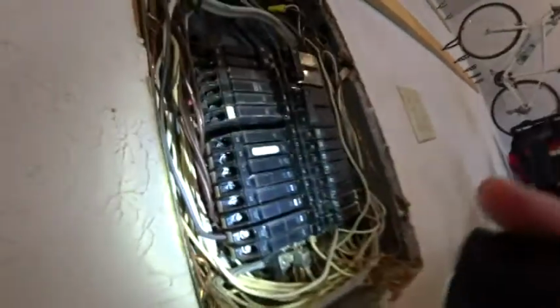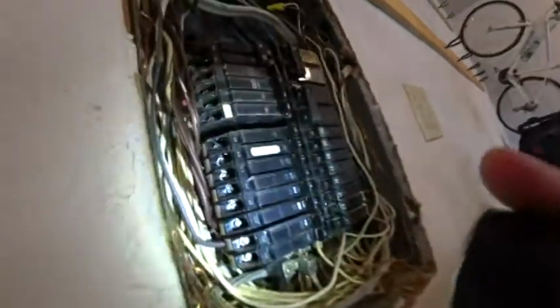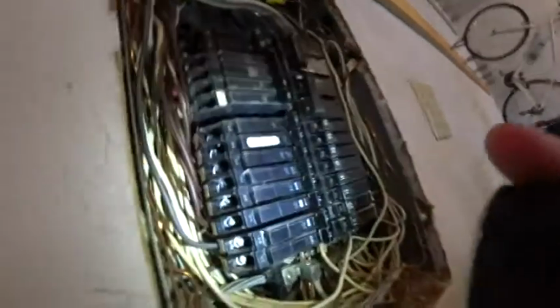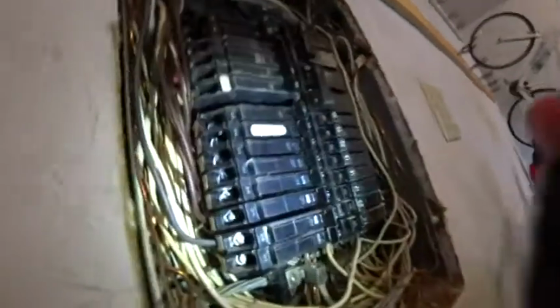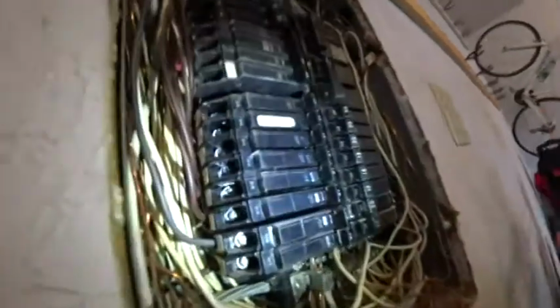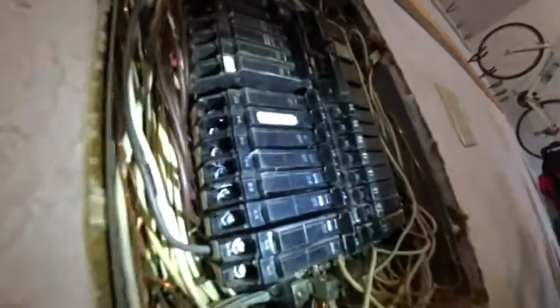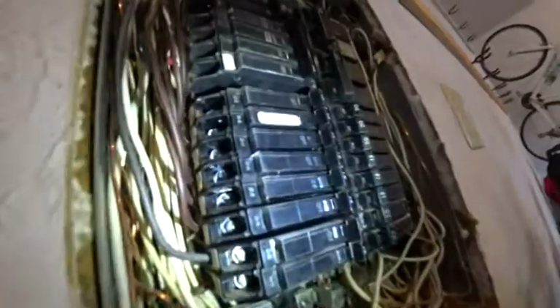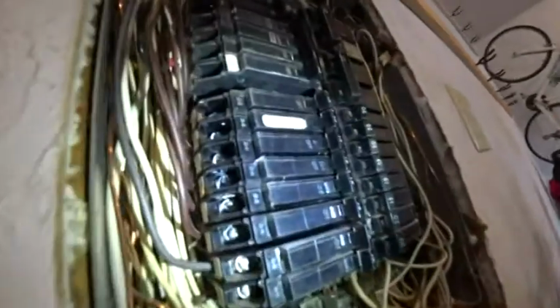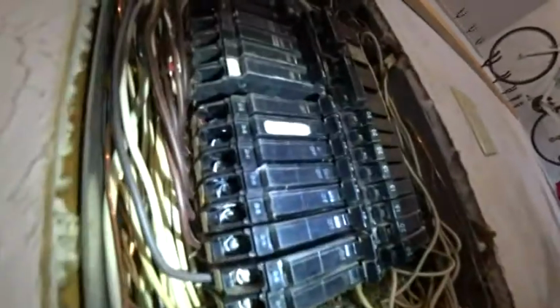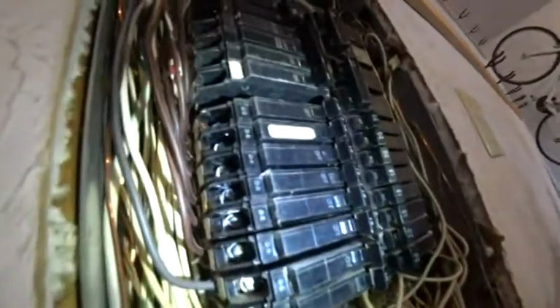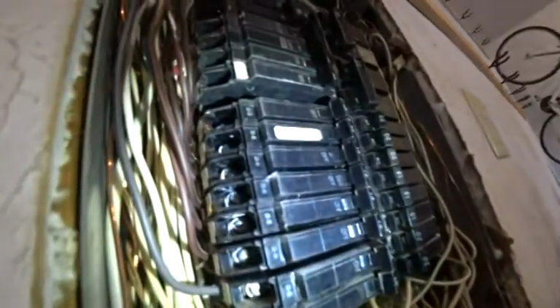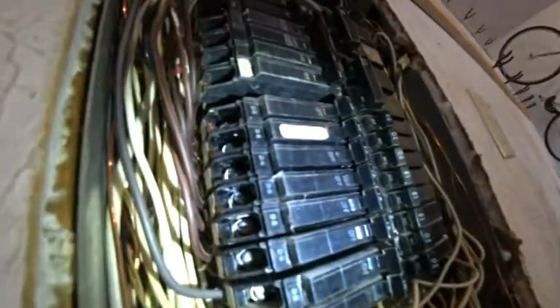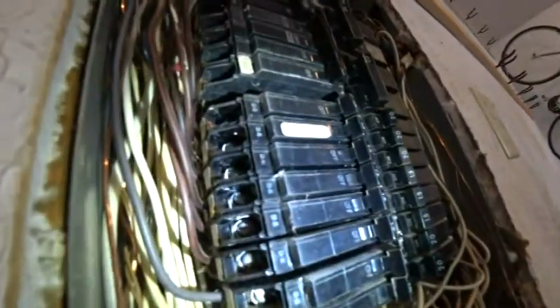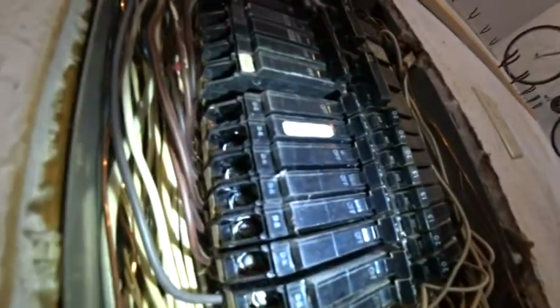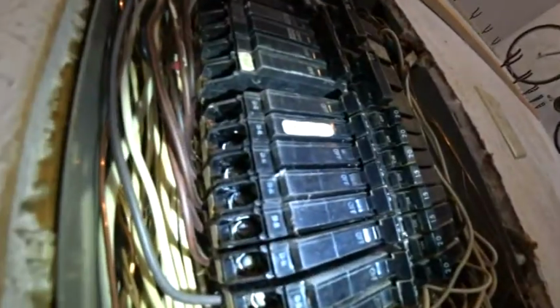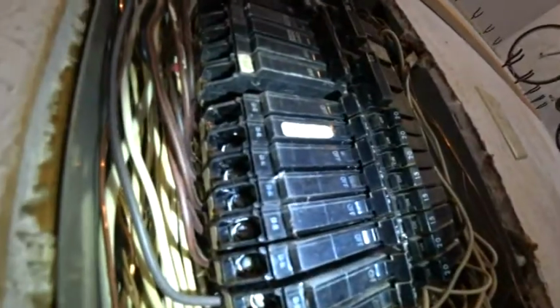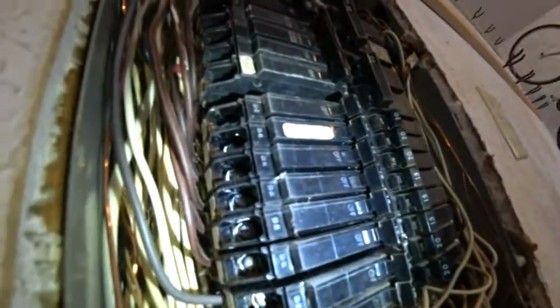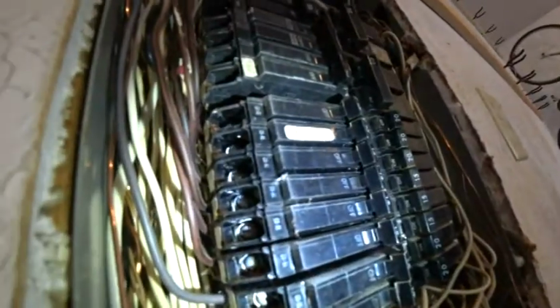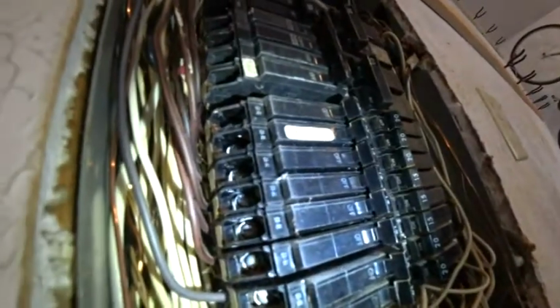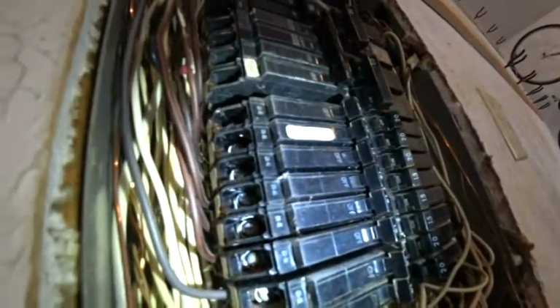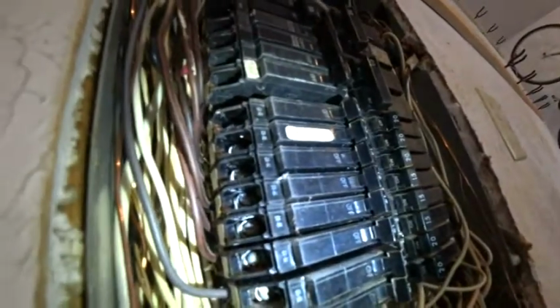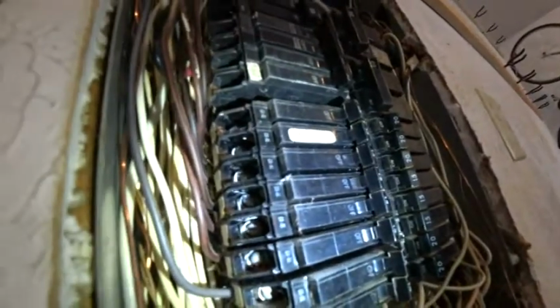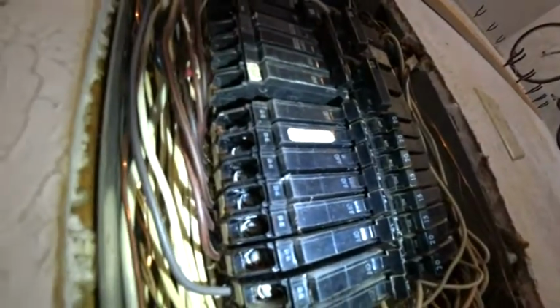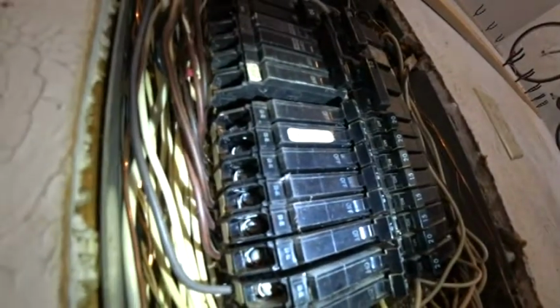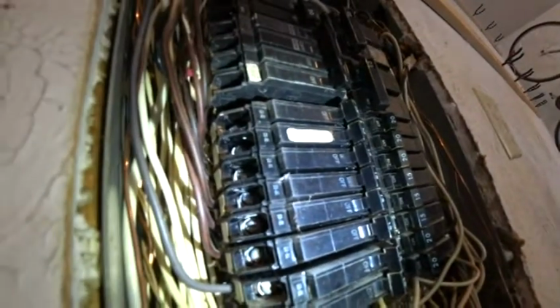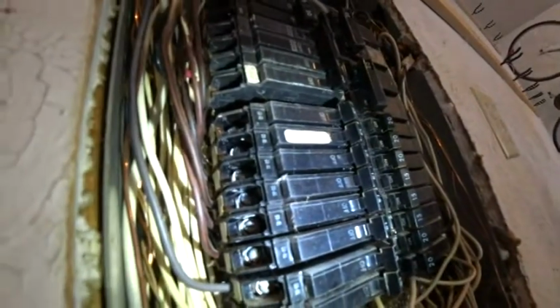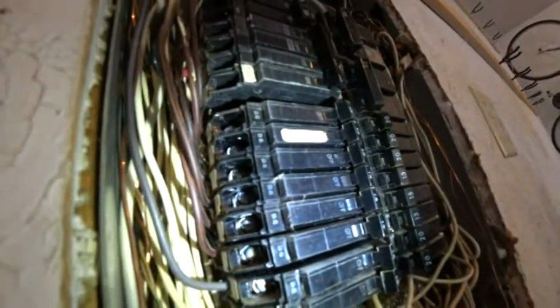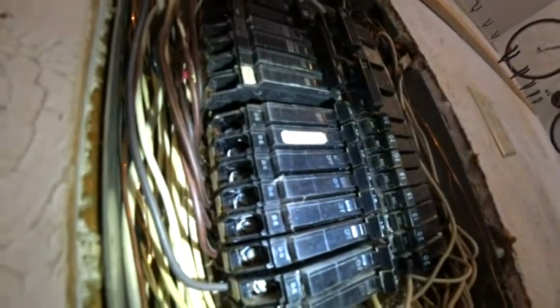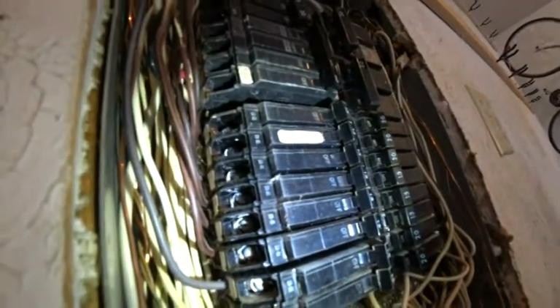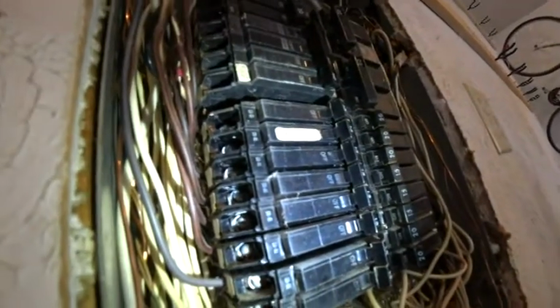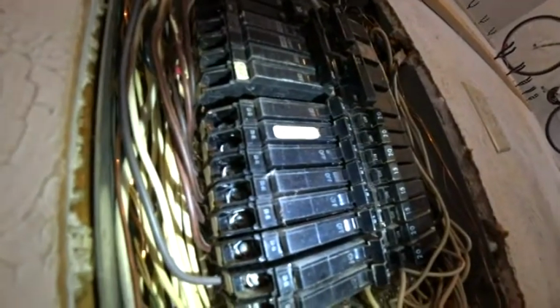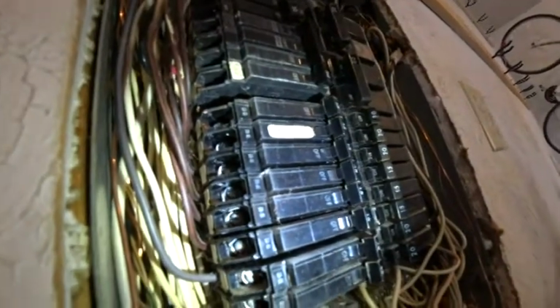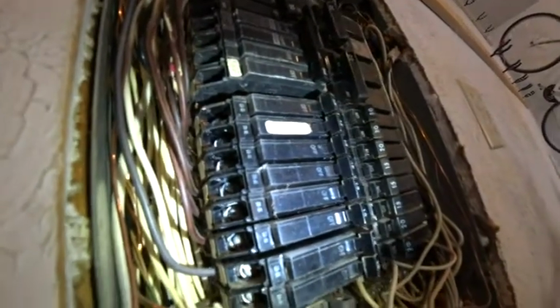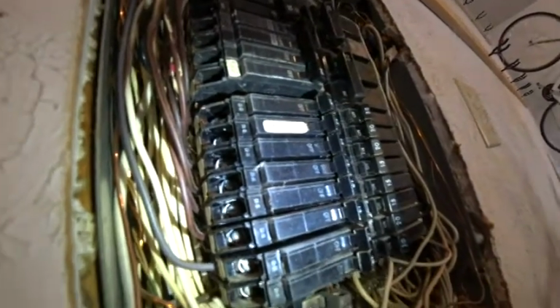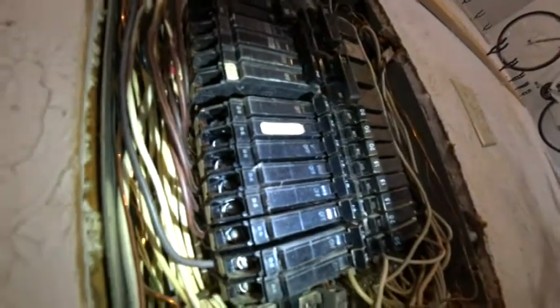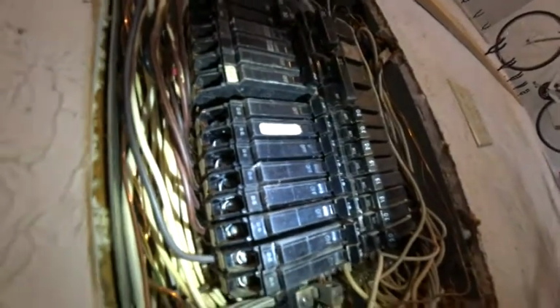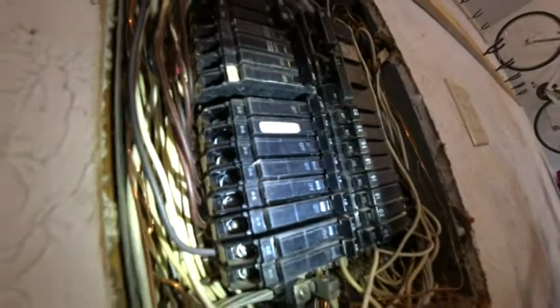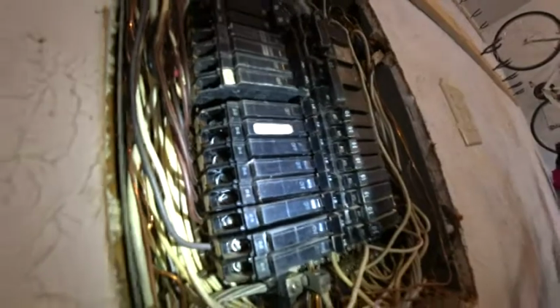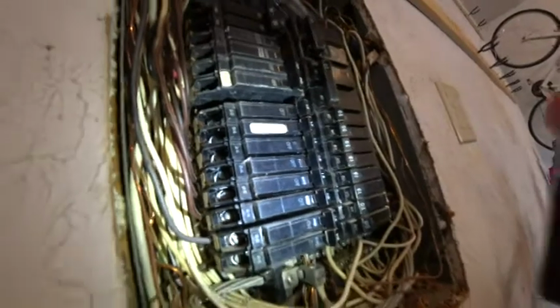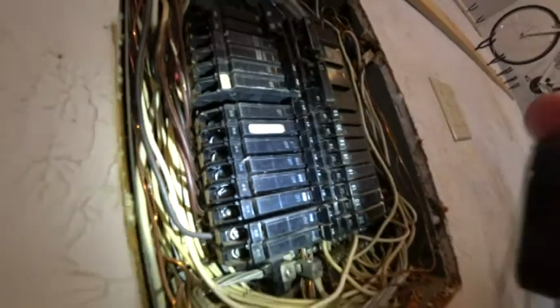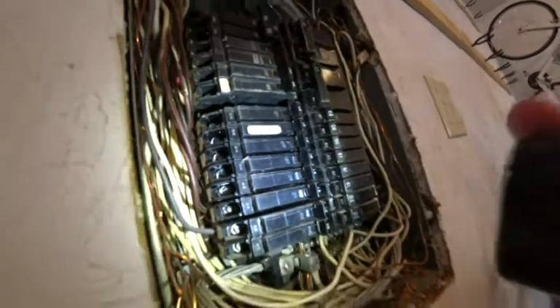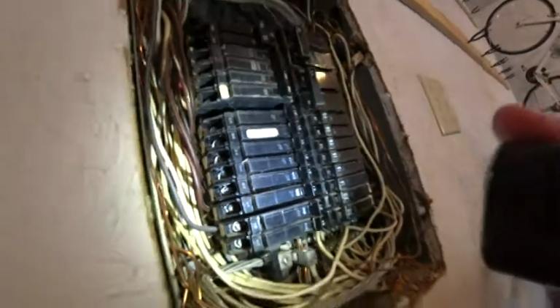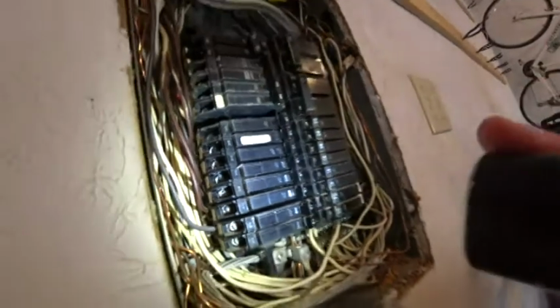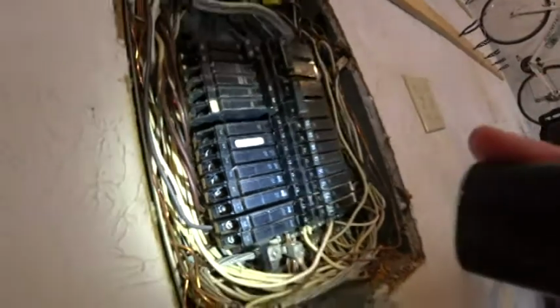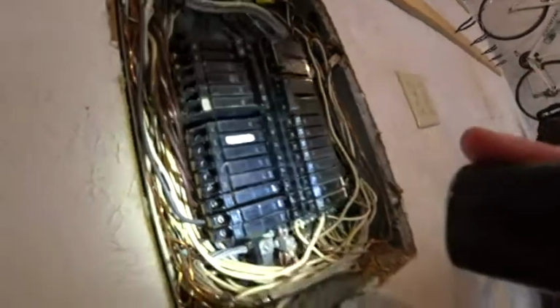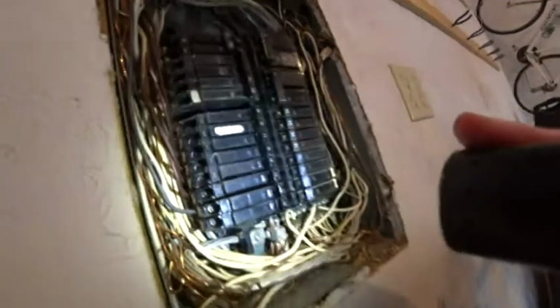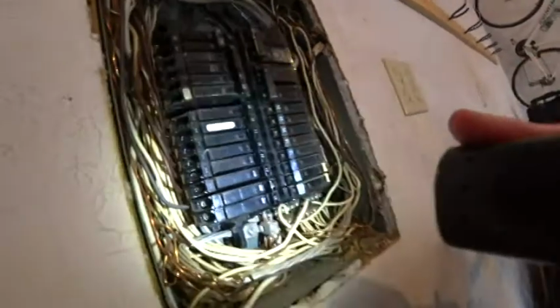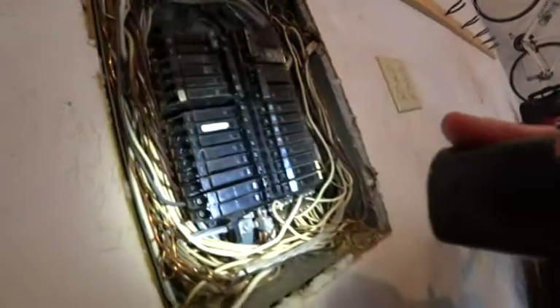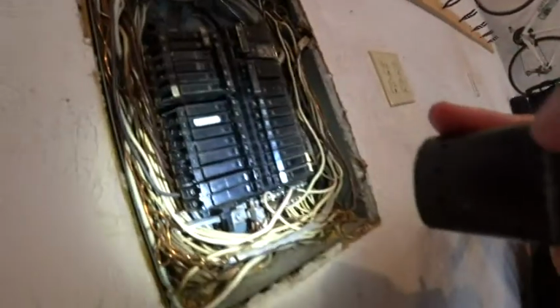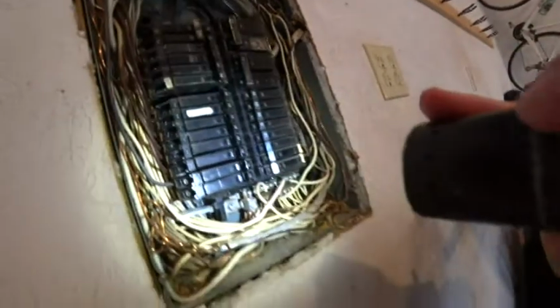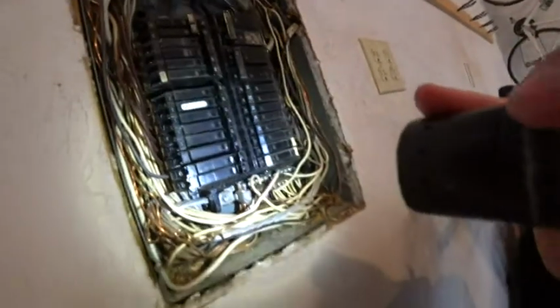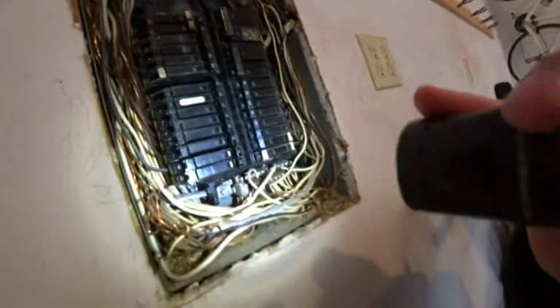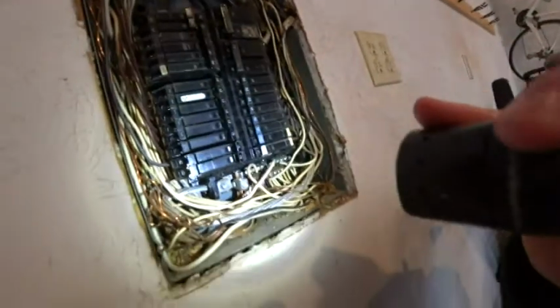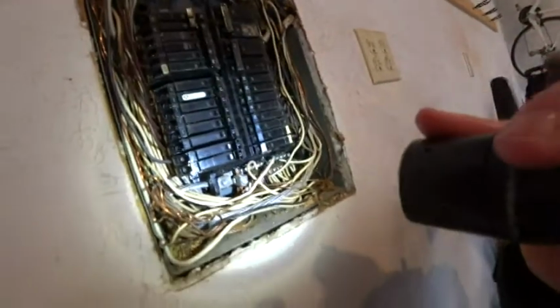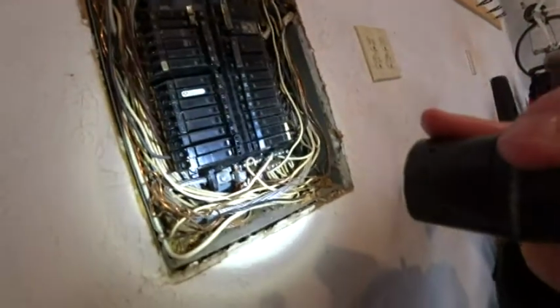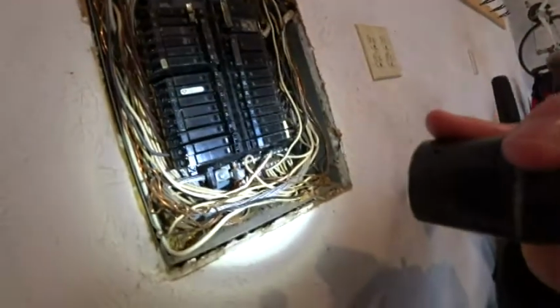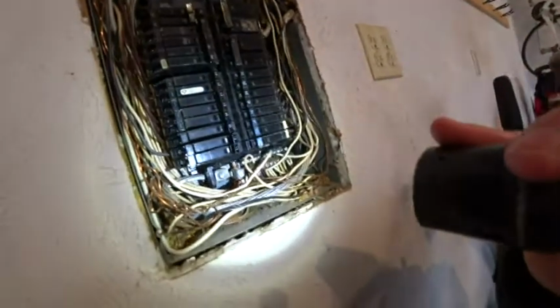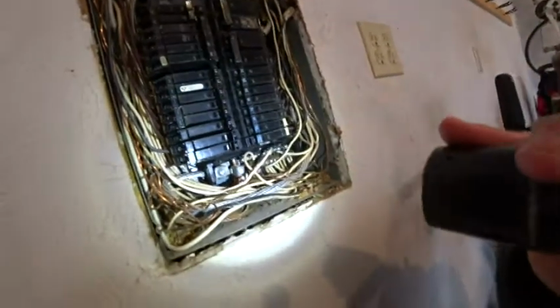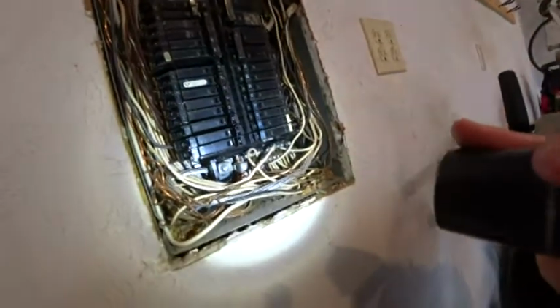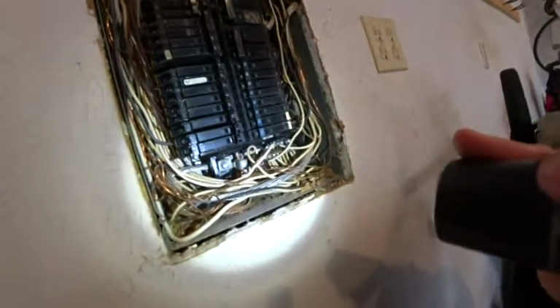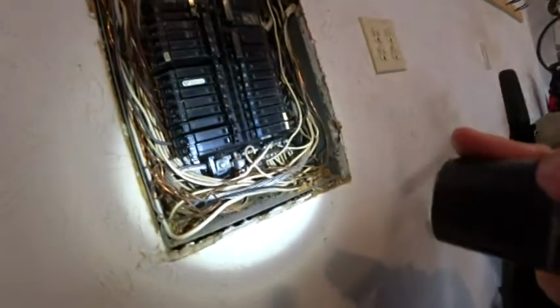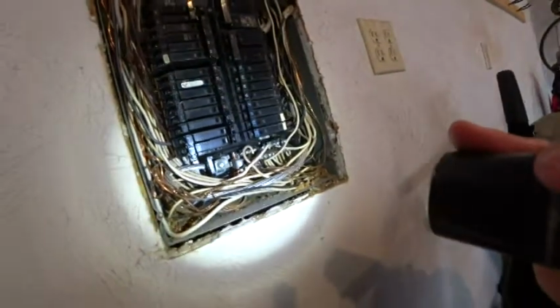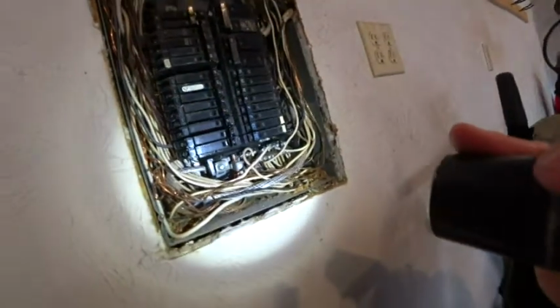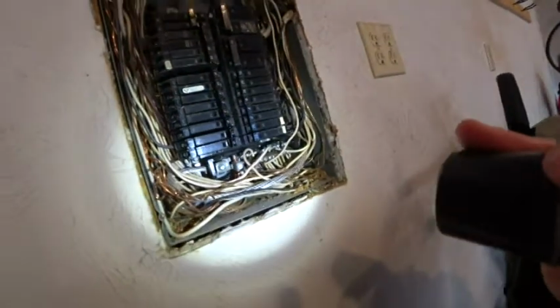If you look on these breakers, they do say CUAL, which means they are approved for both types of metal.